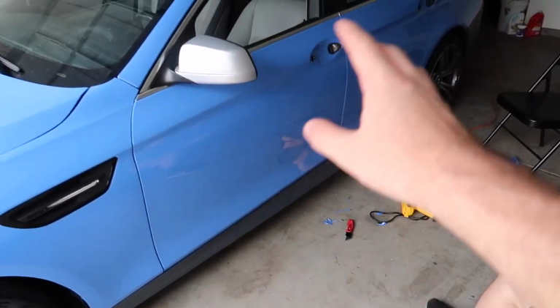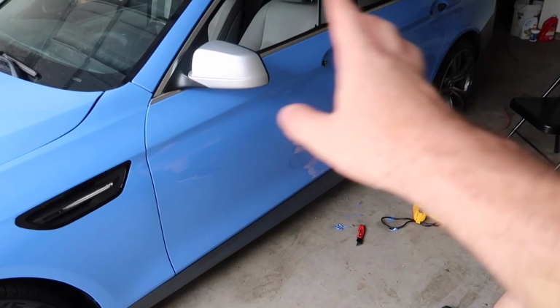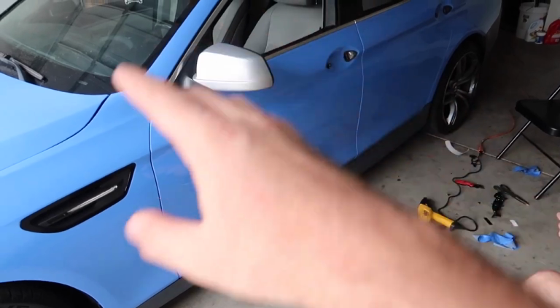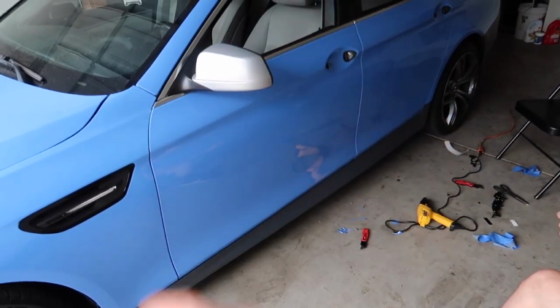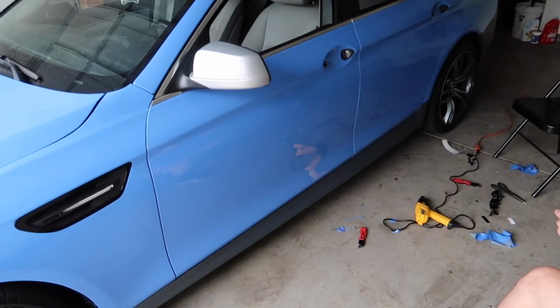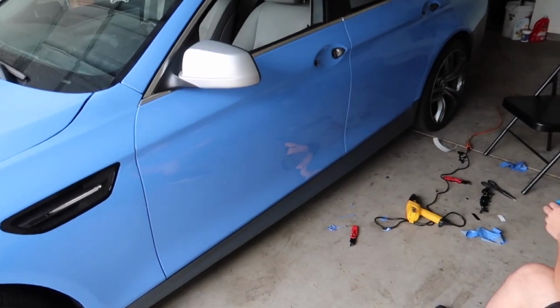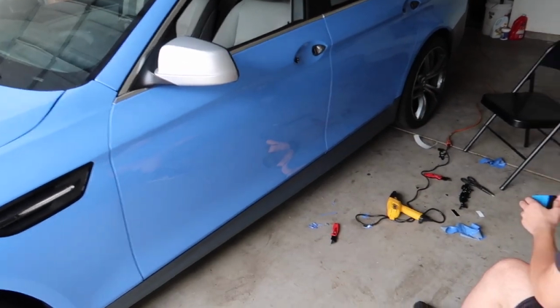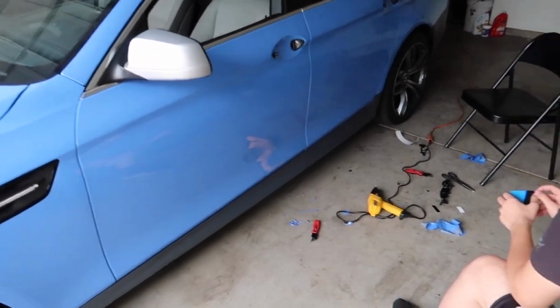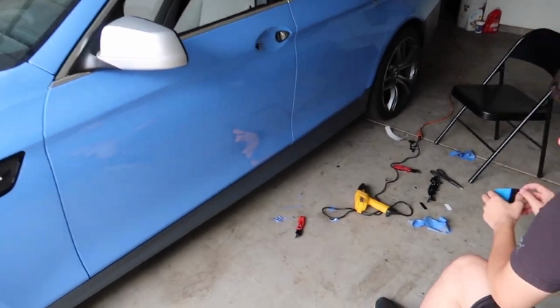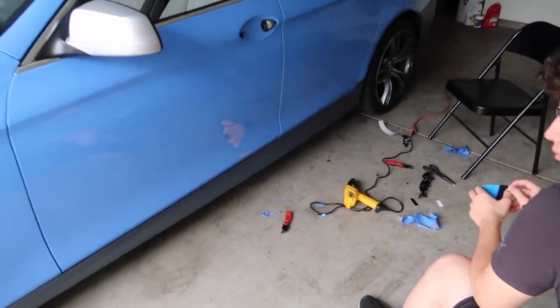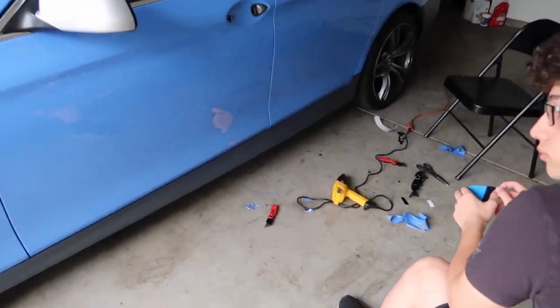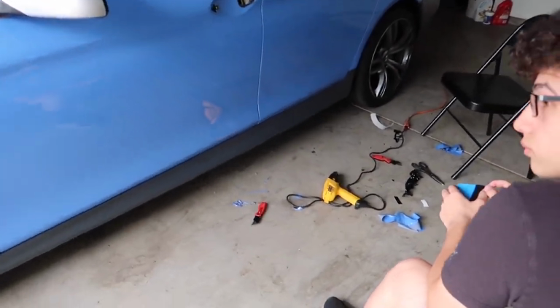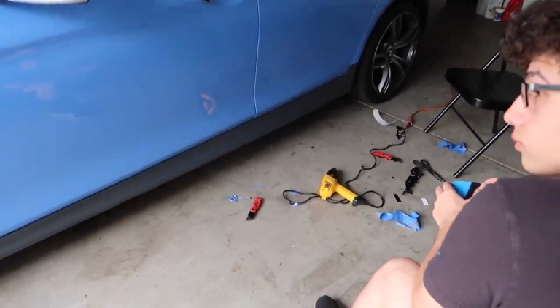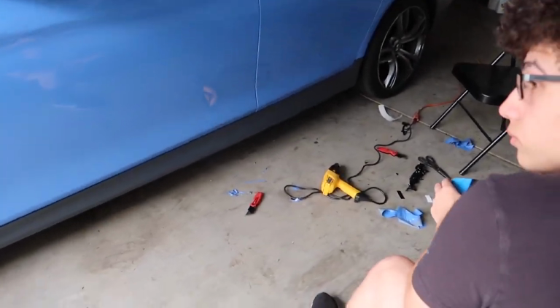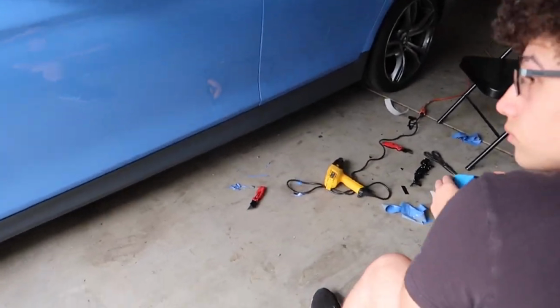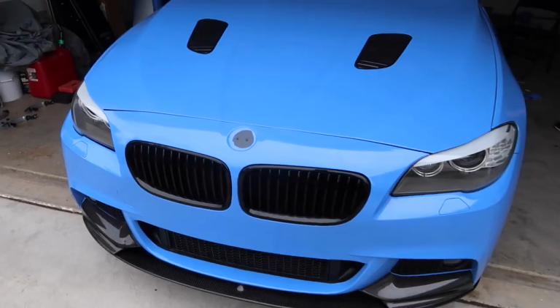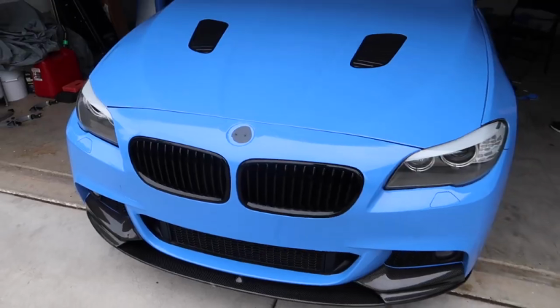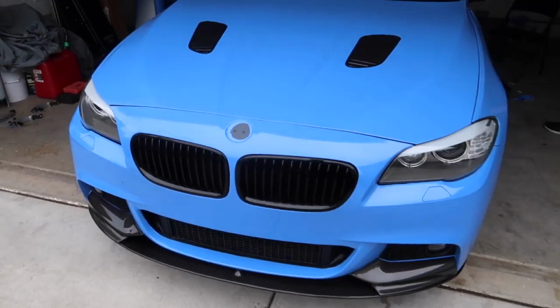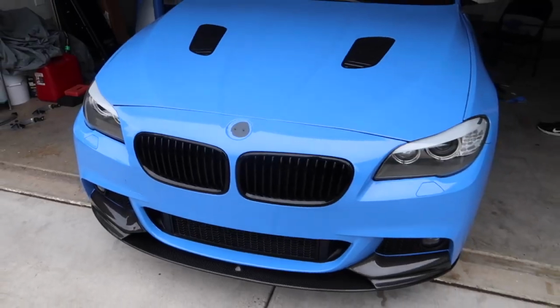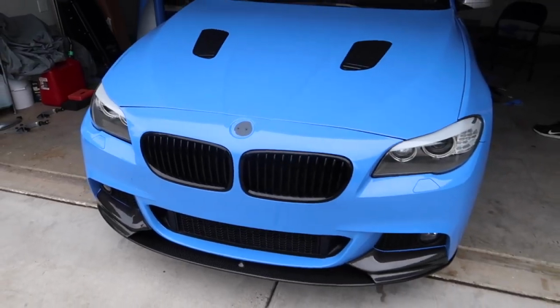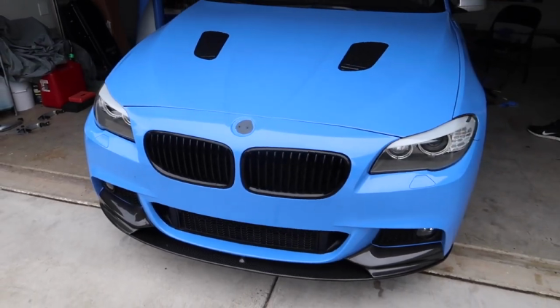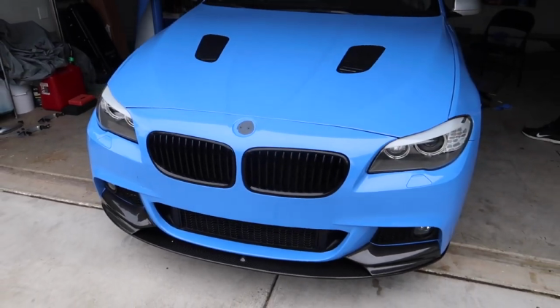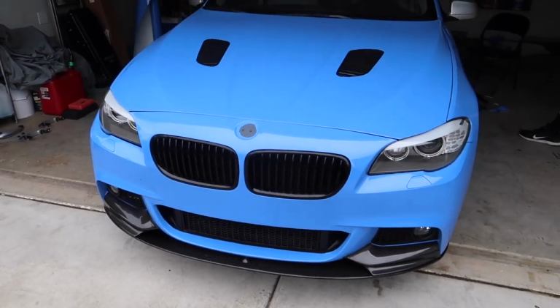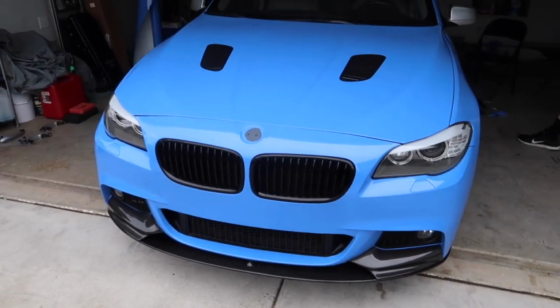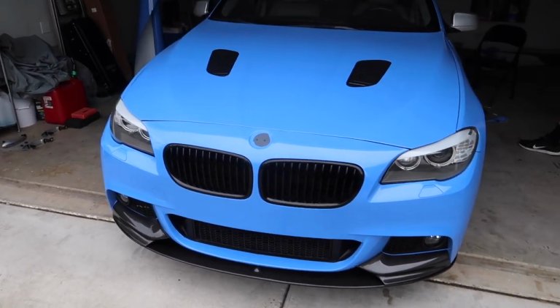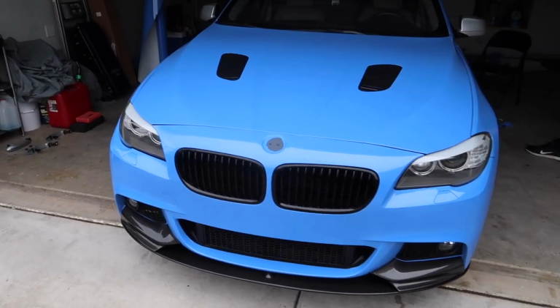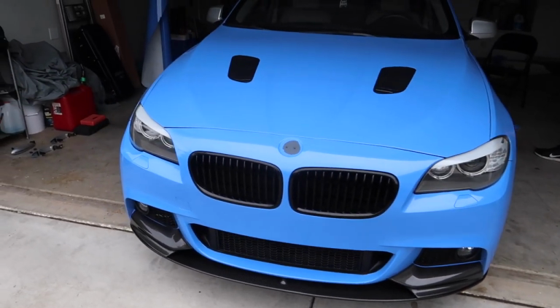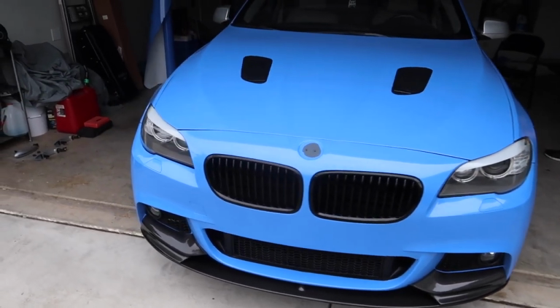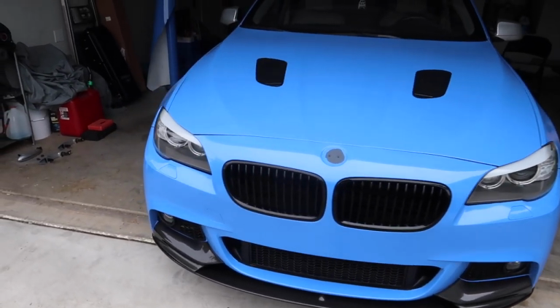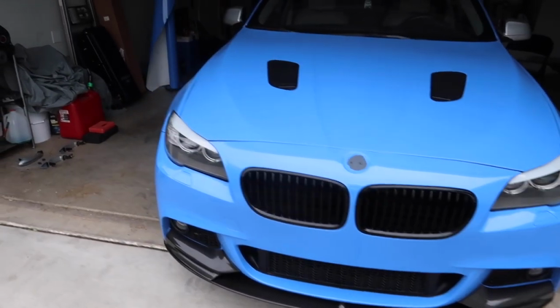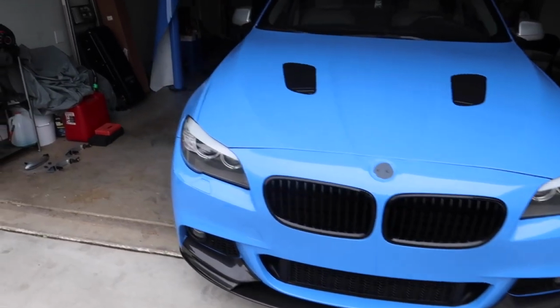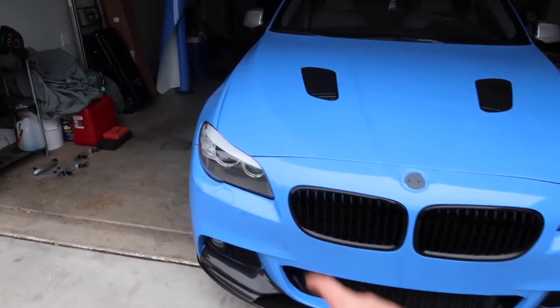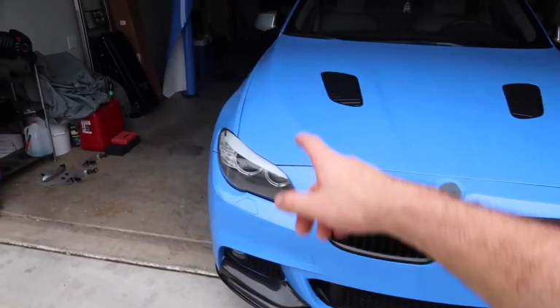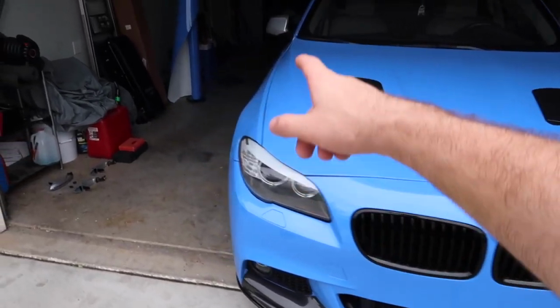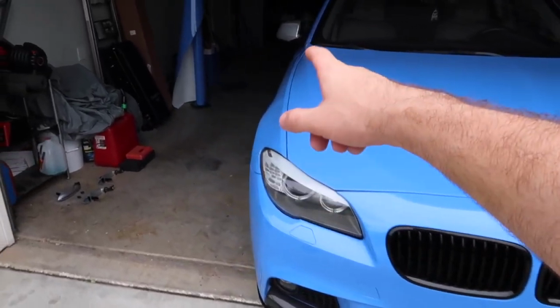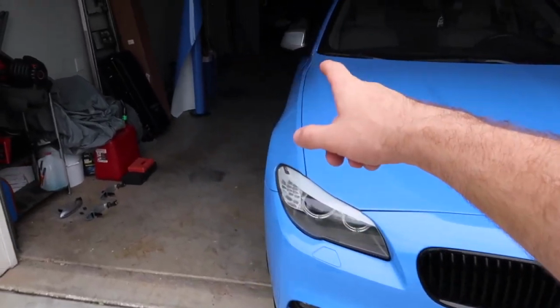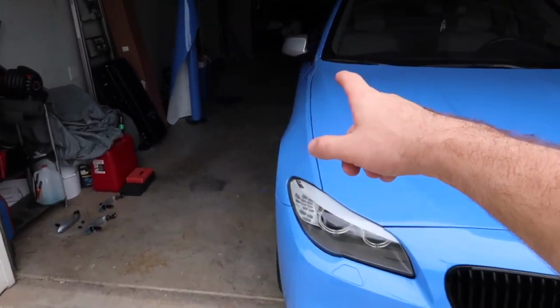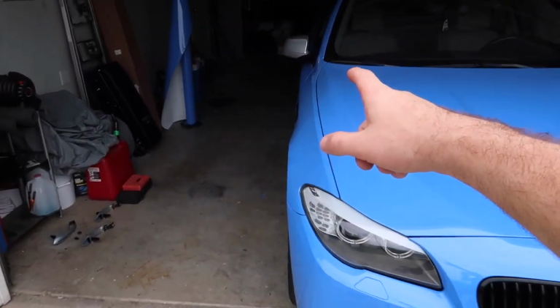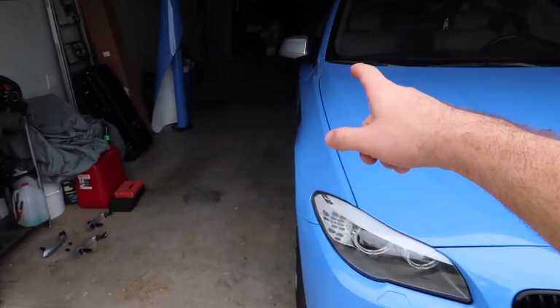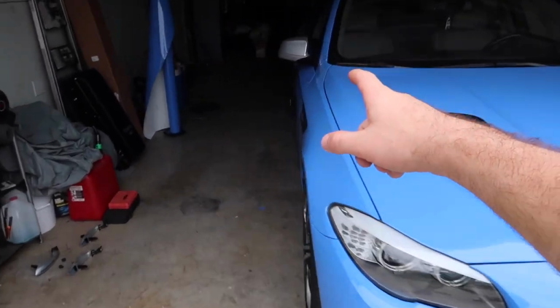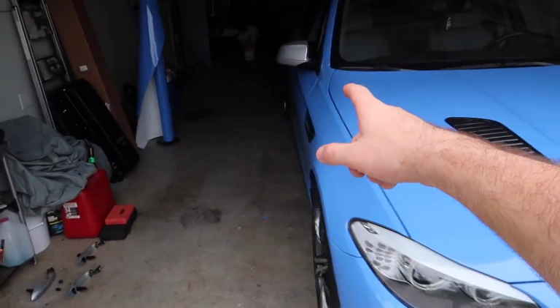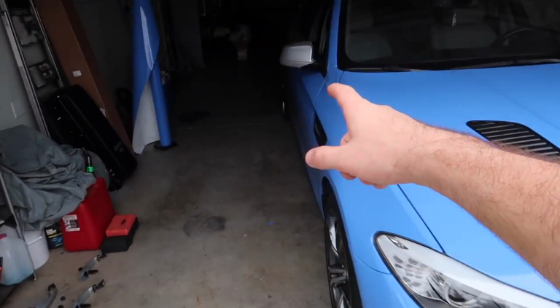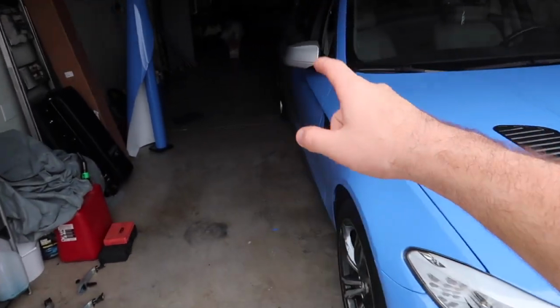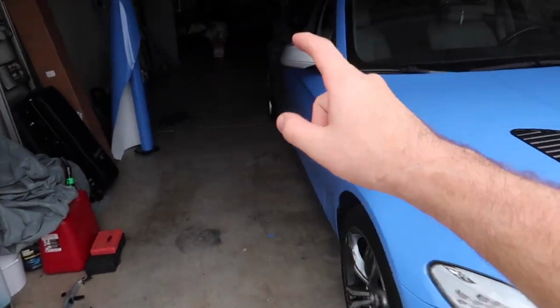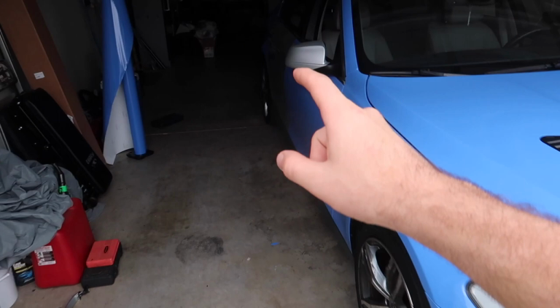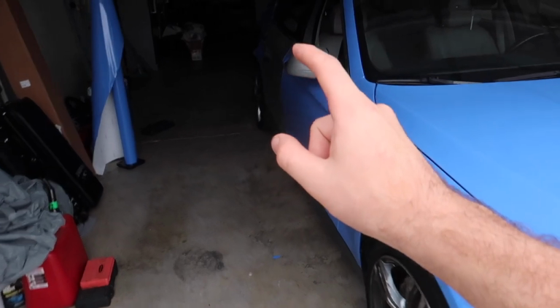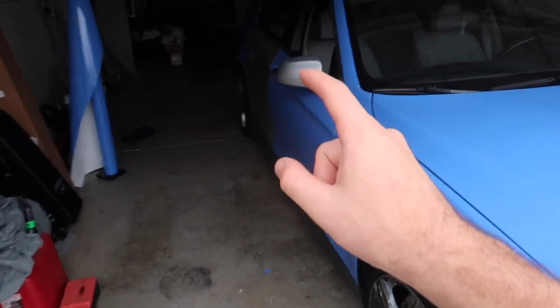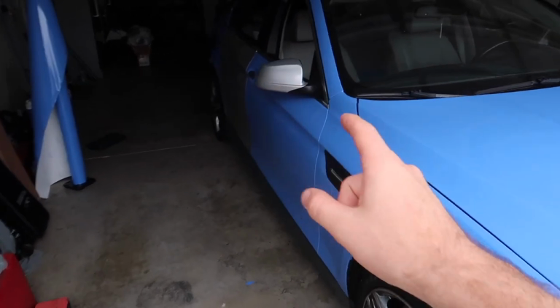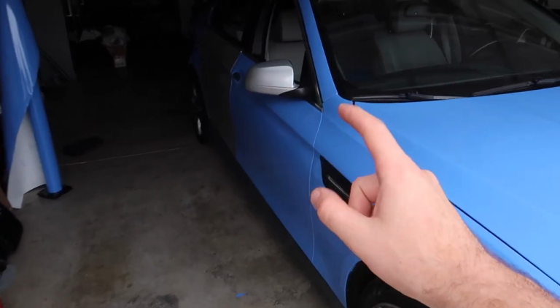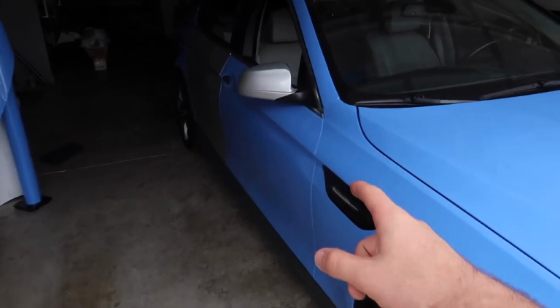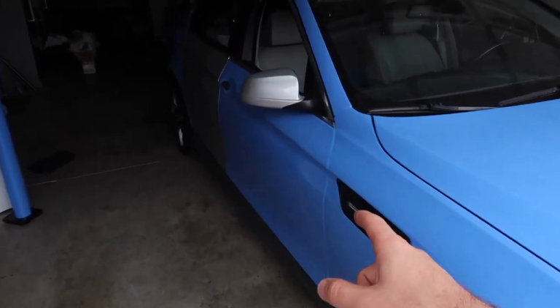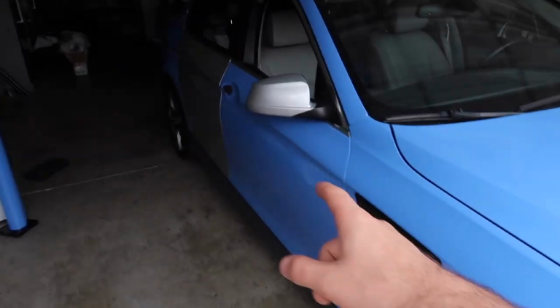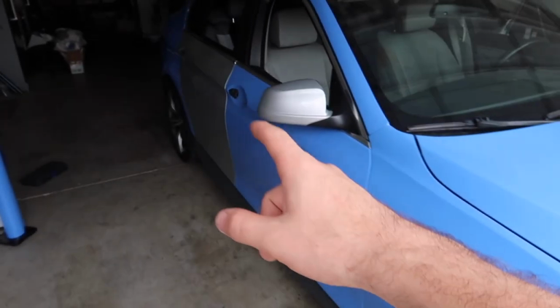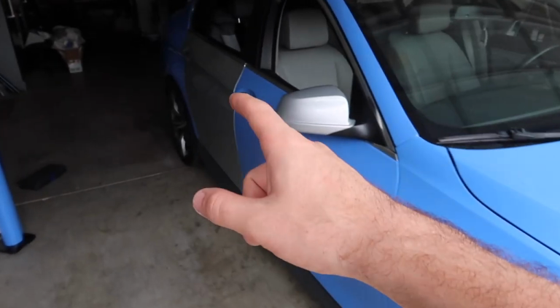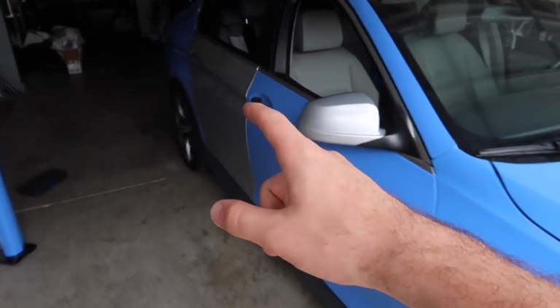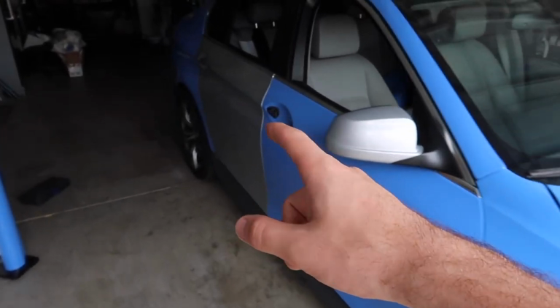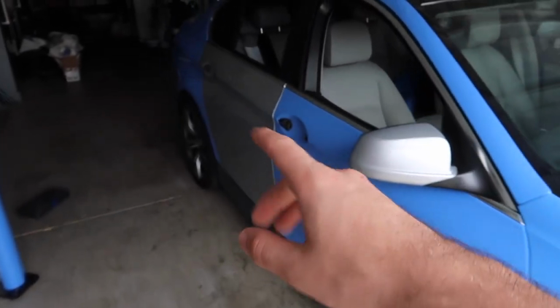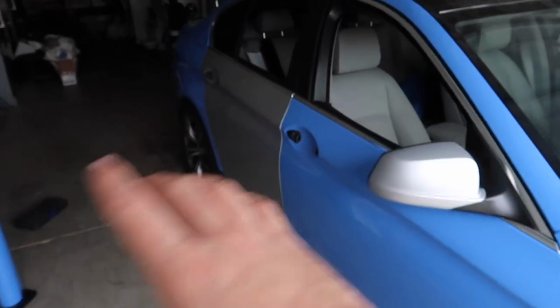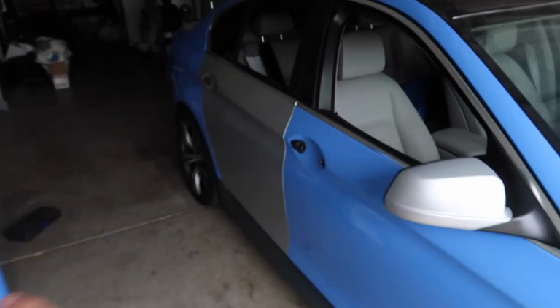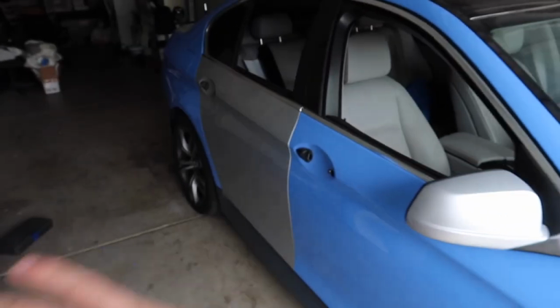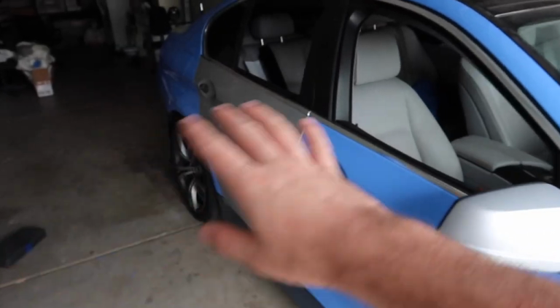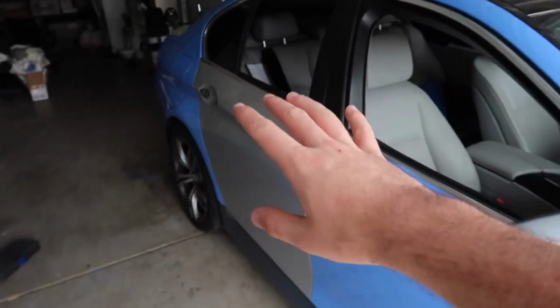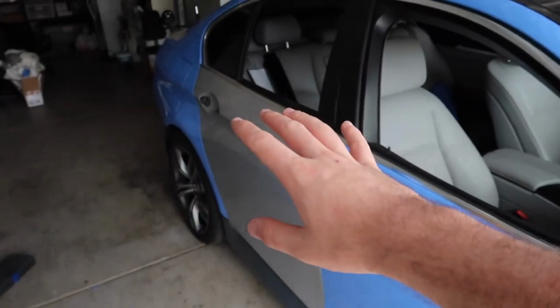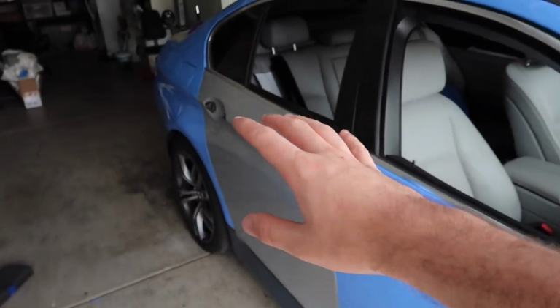We do have to do the side skirt as well, but we're gonna knock off both doors first. Let's go ahead and lay out that side real quick — I can't wait to get this car out of the garage fully wrapped.